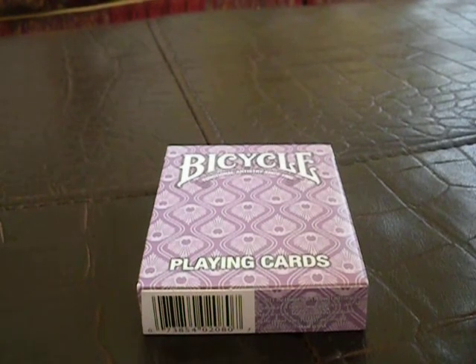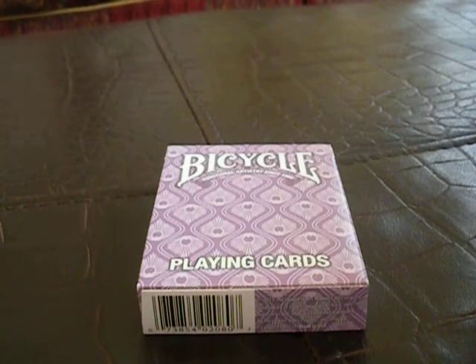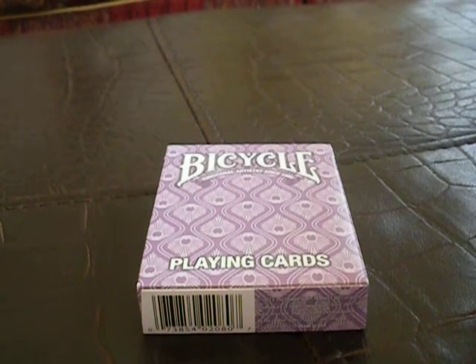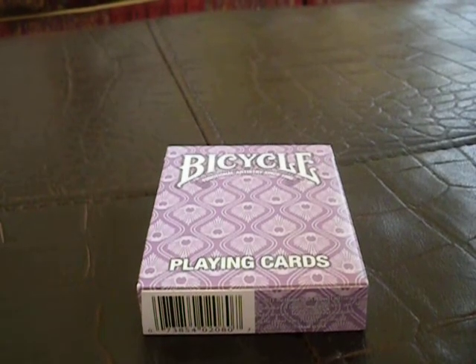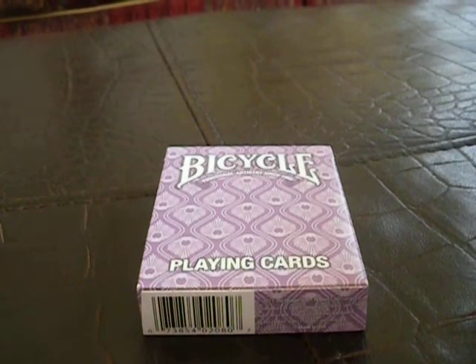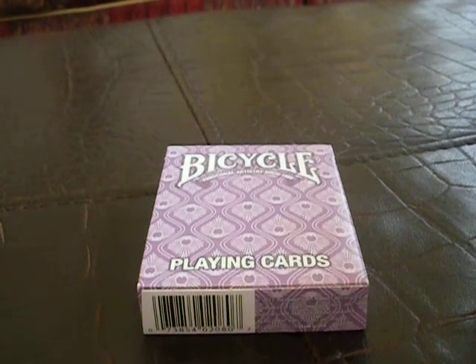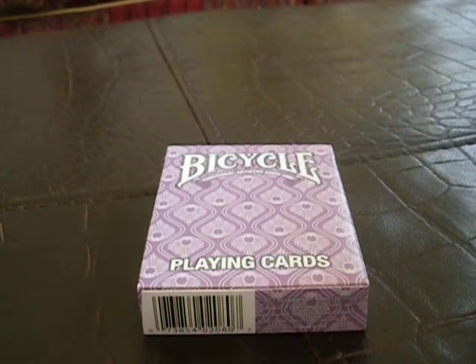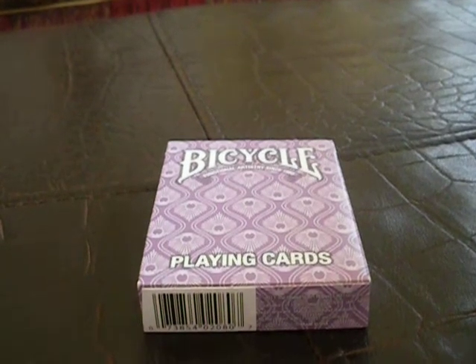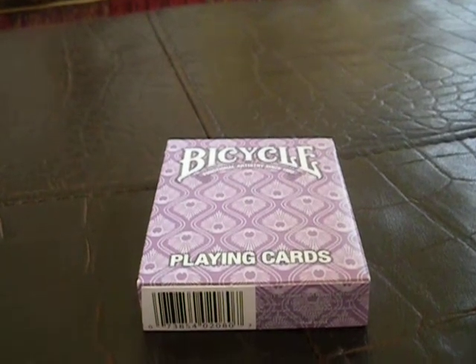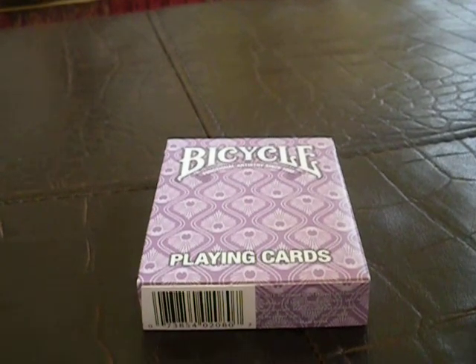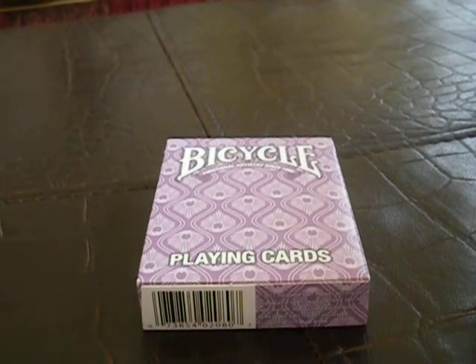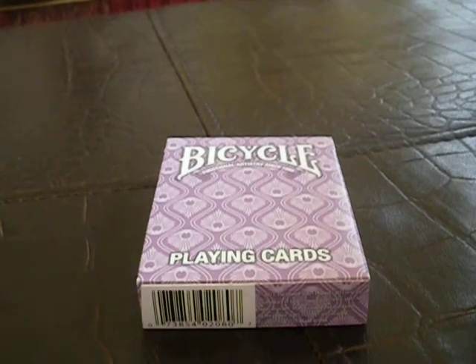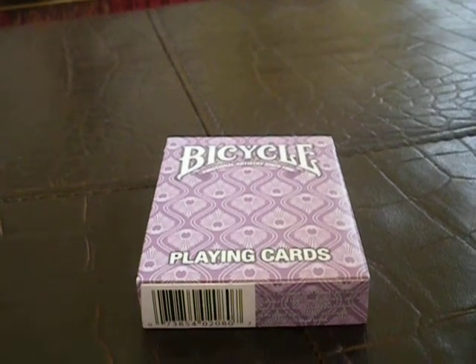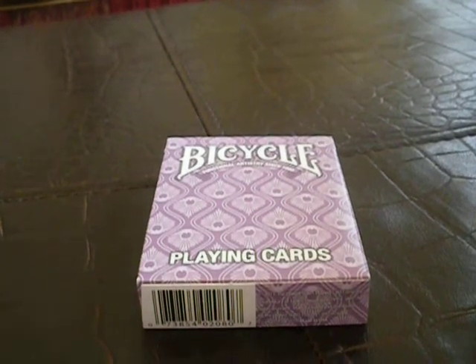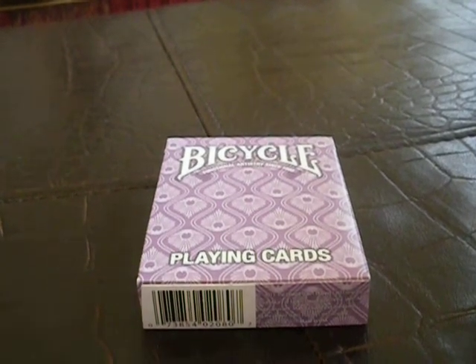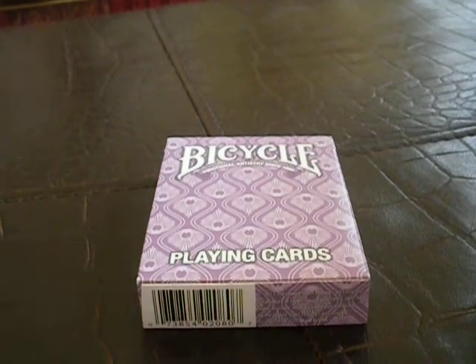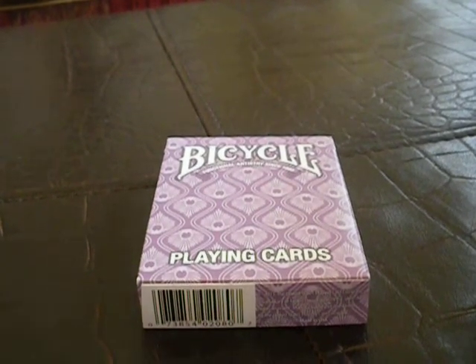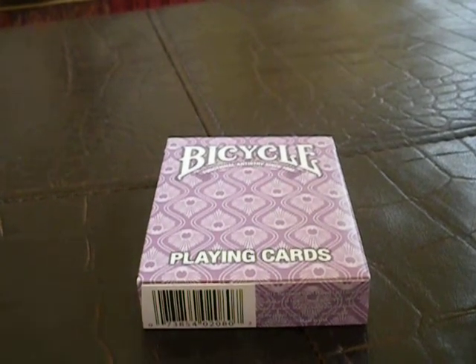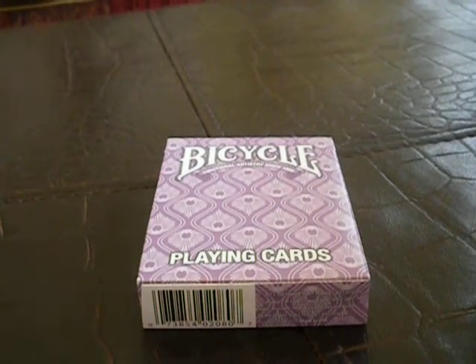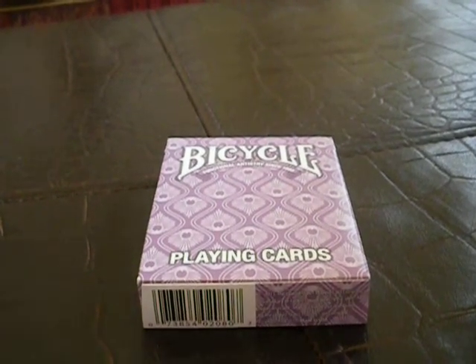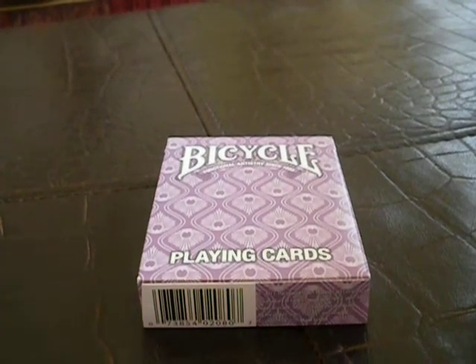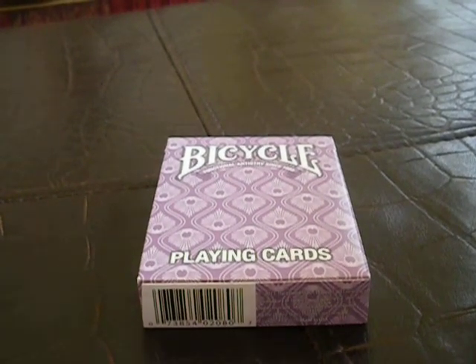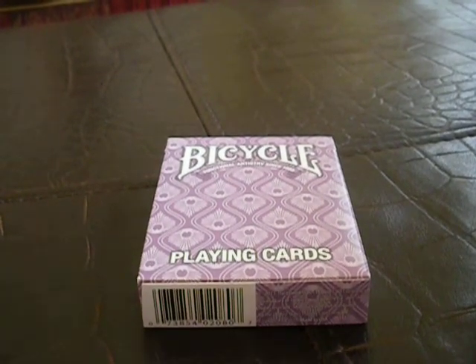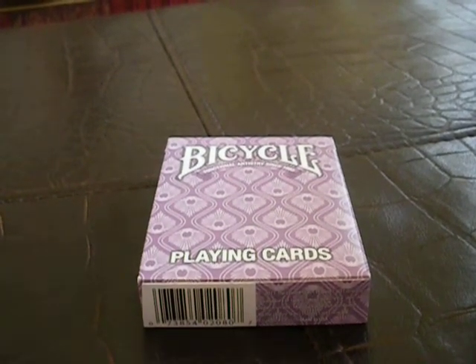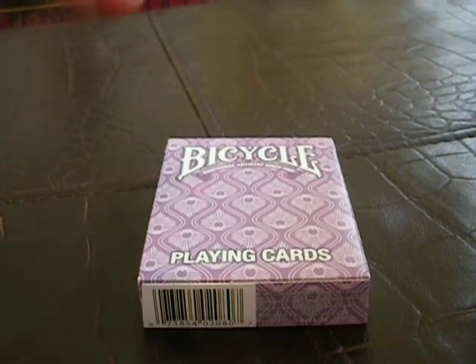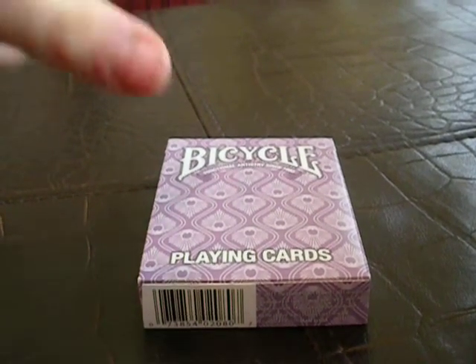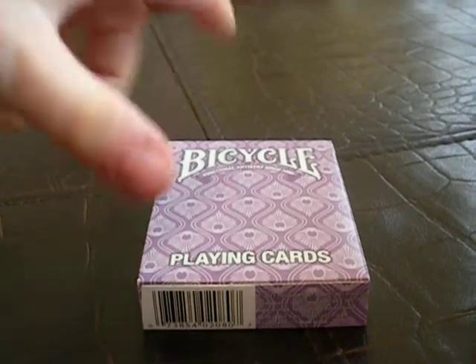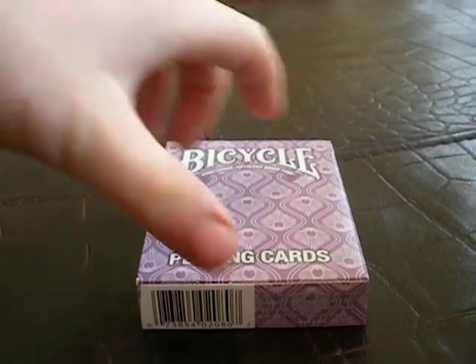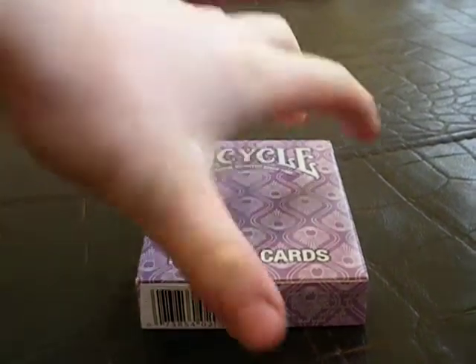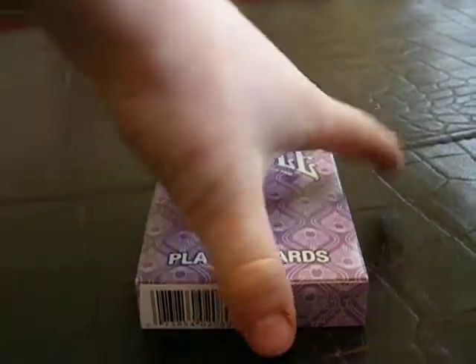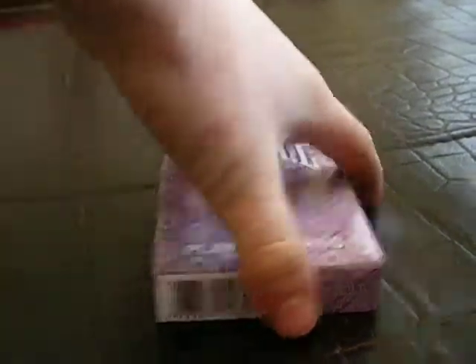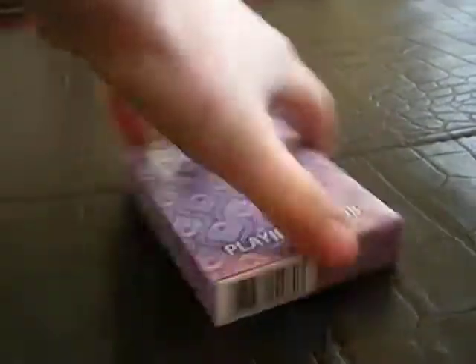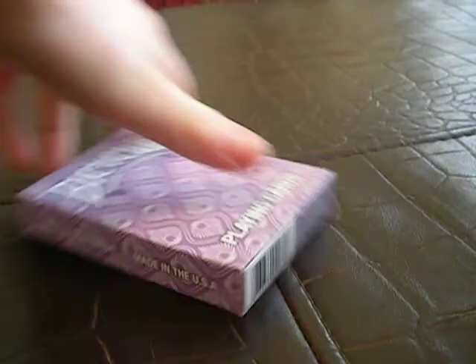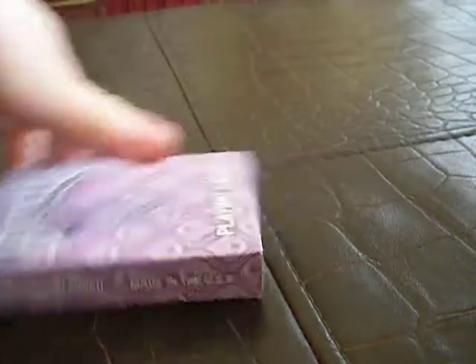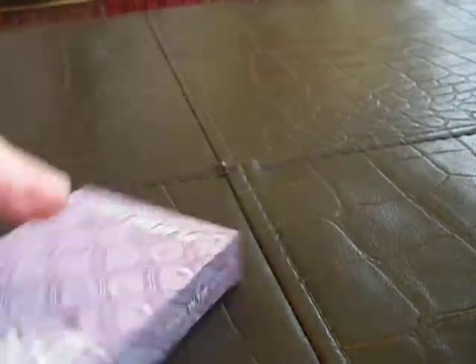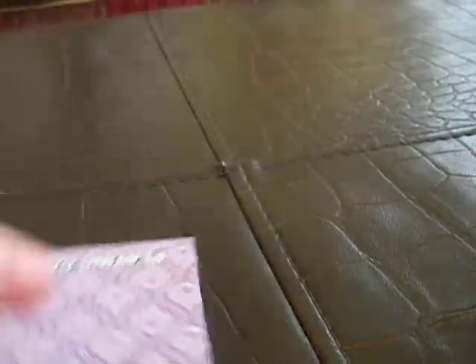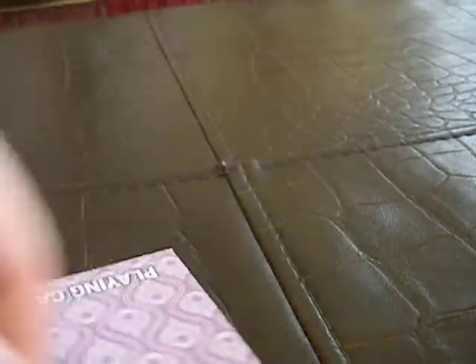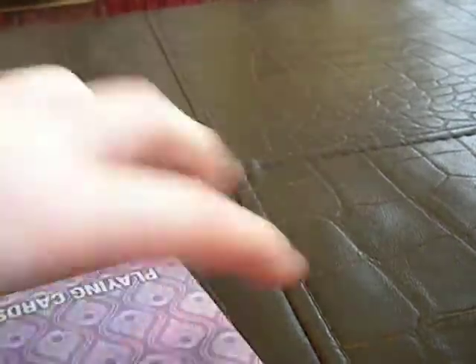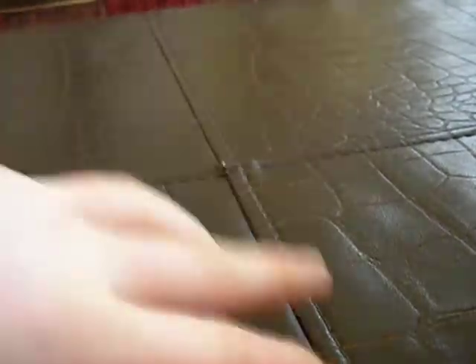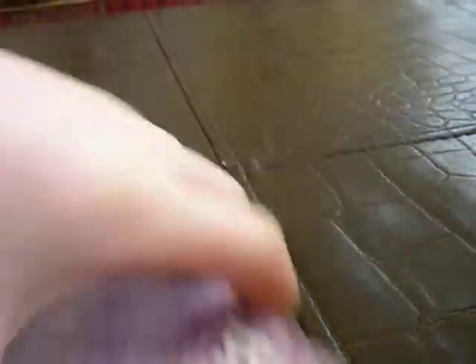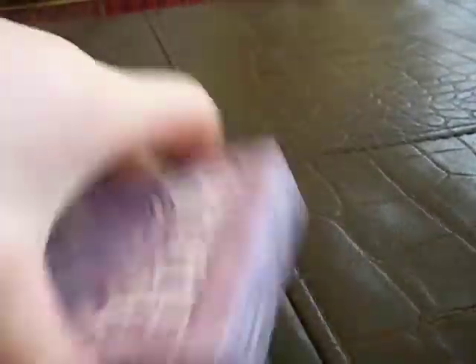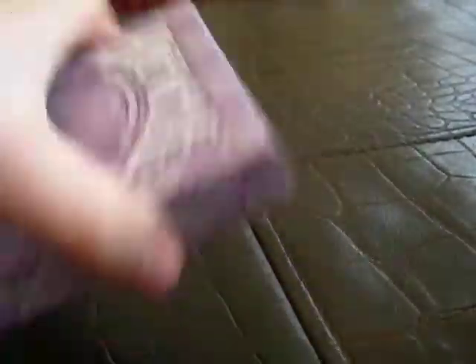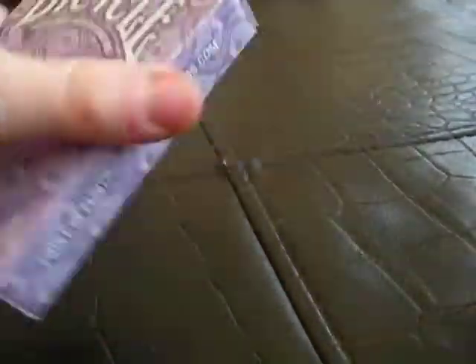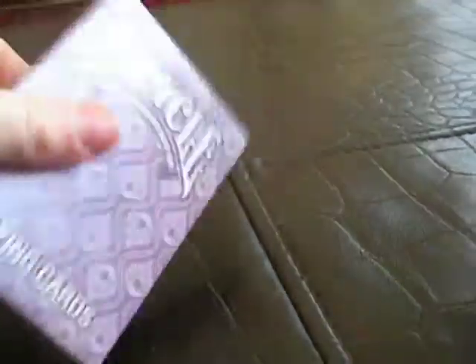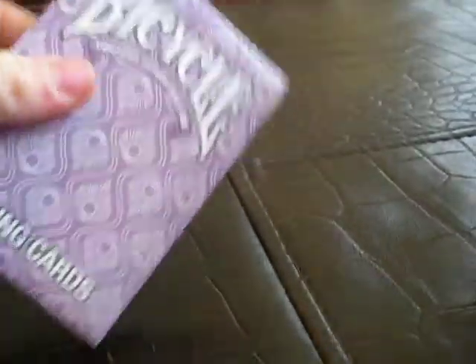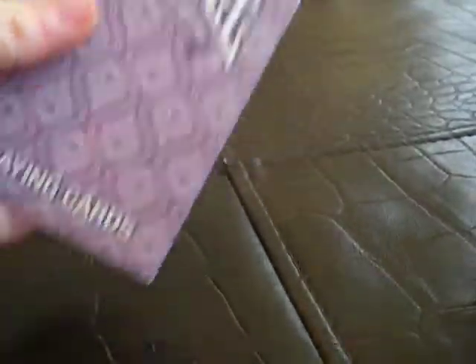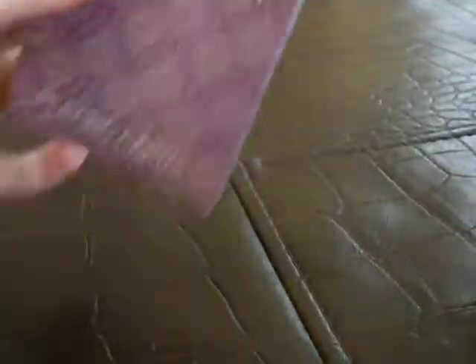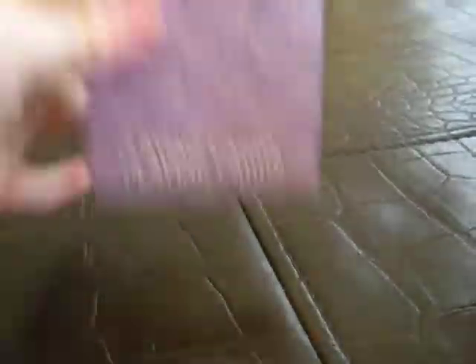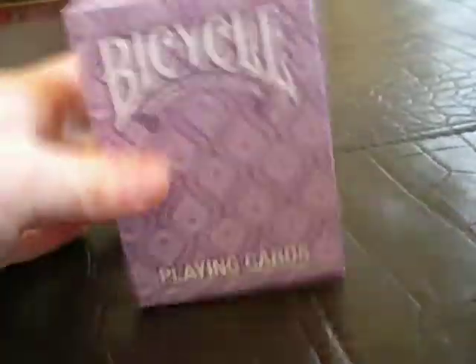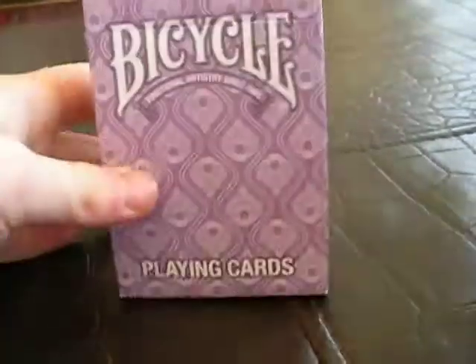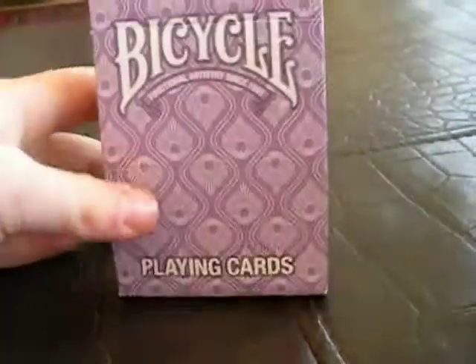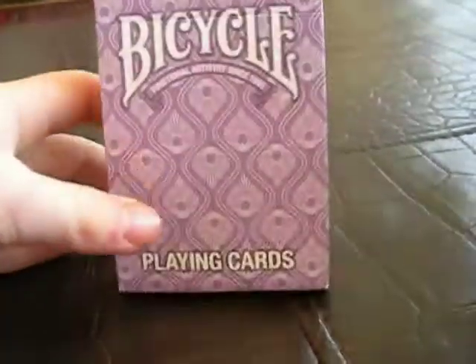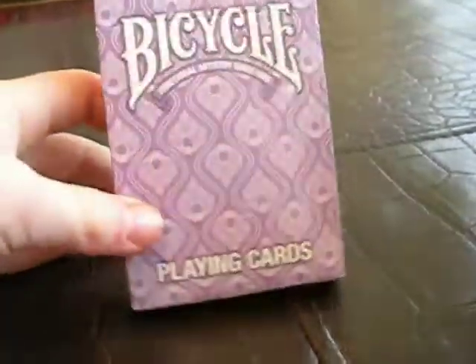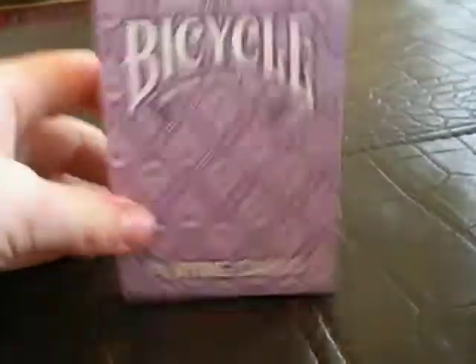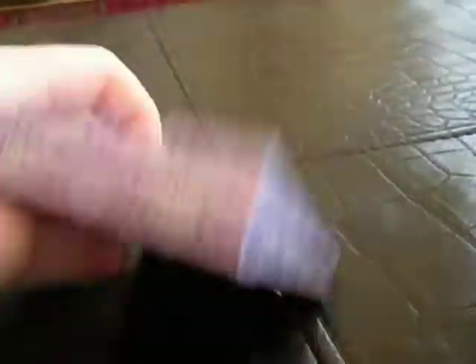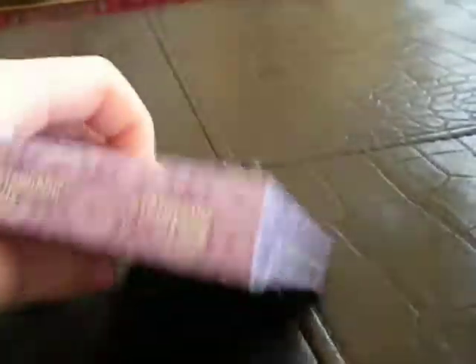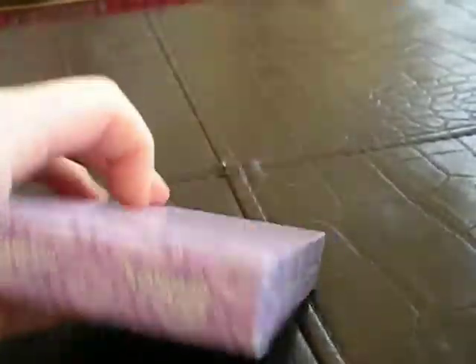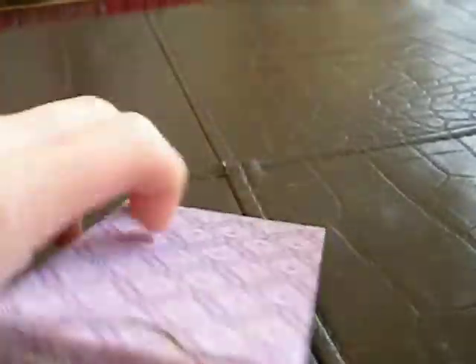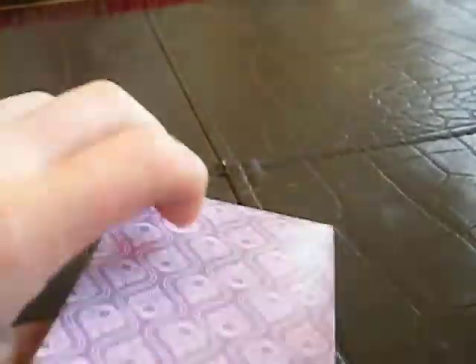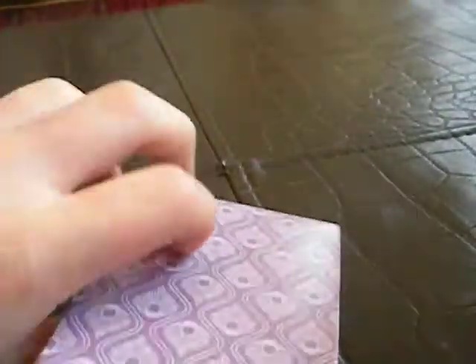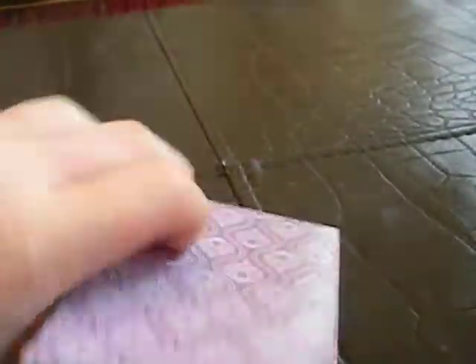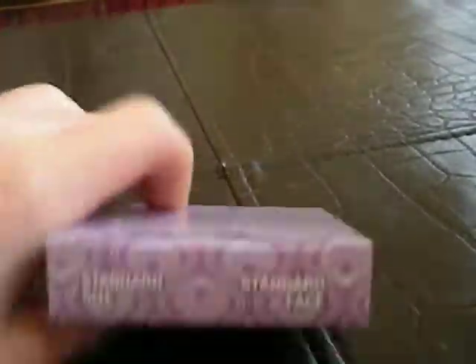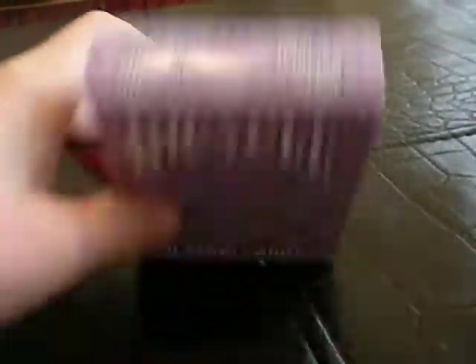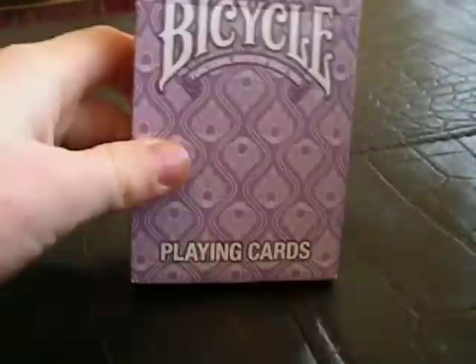Hey guys, you probably did guess it — I will be doing giveaways of really nice card decks, like maybe this one.